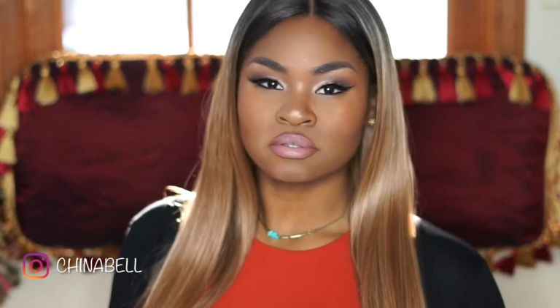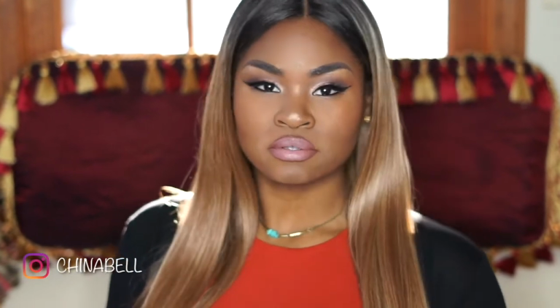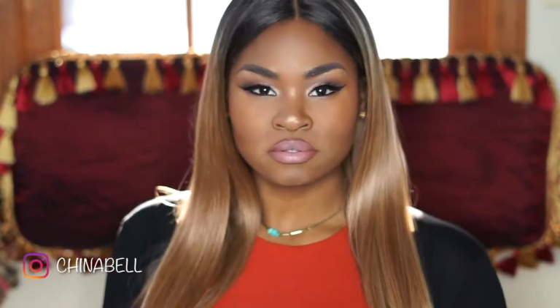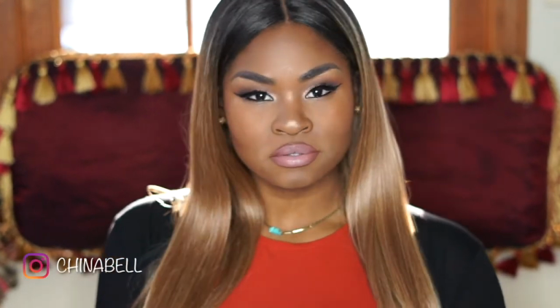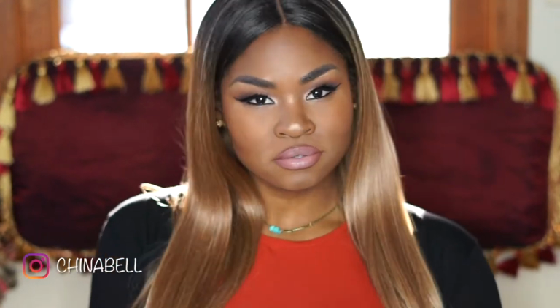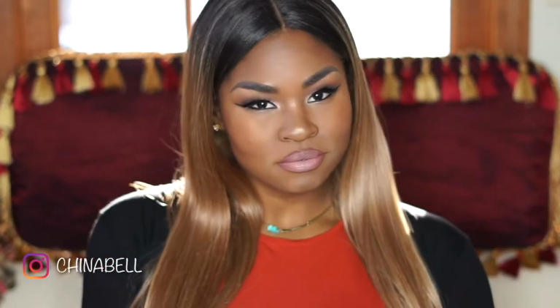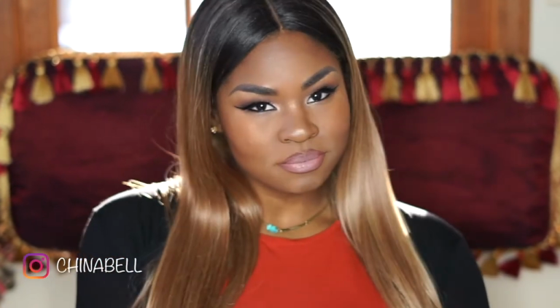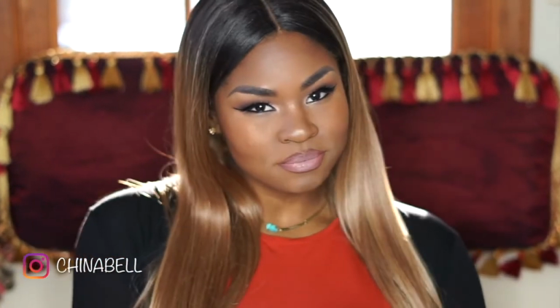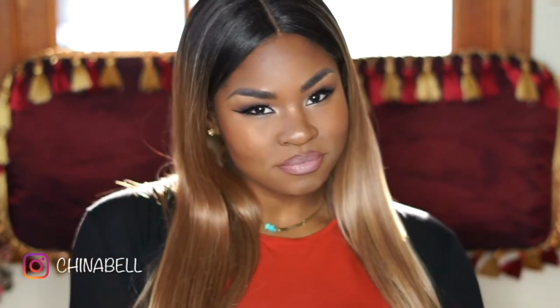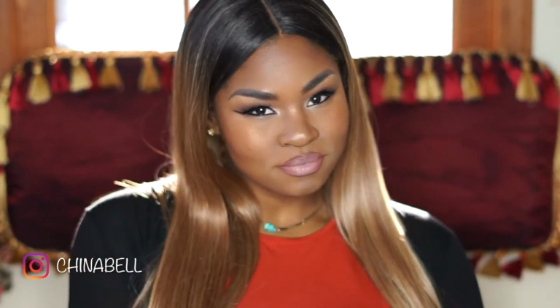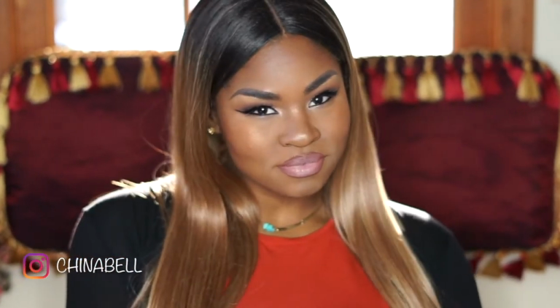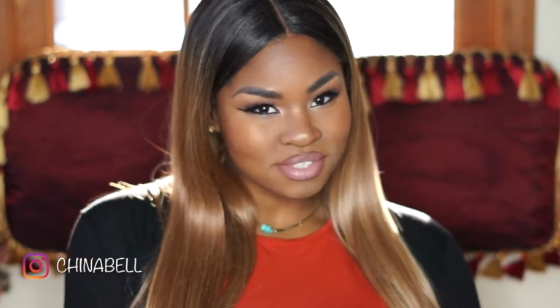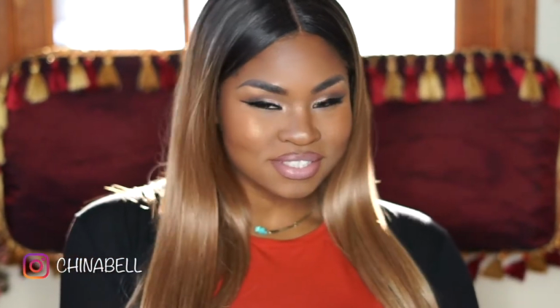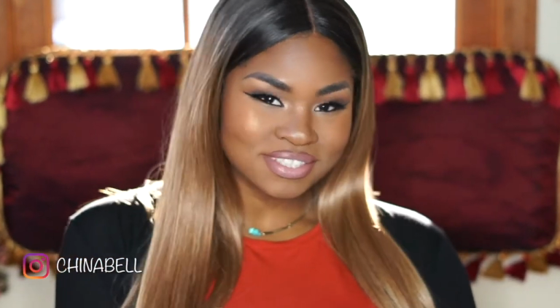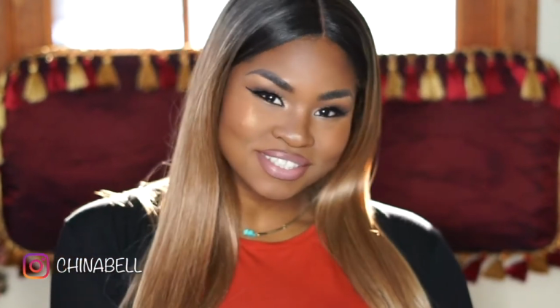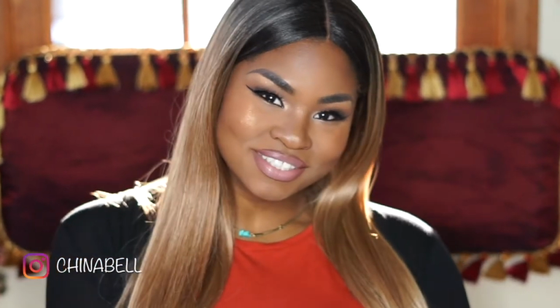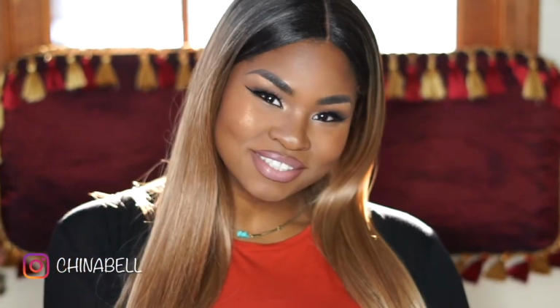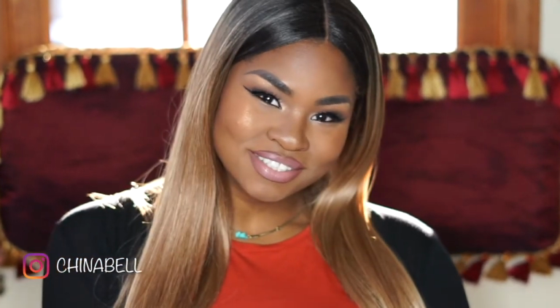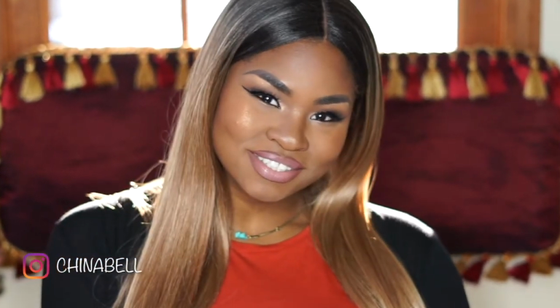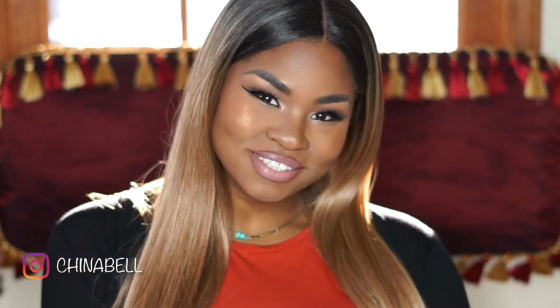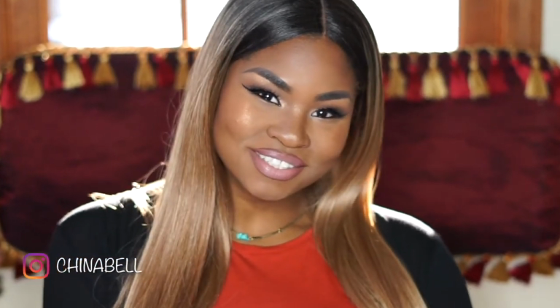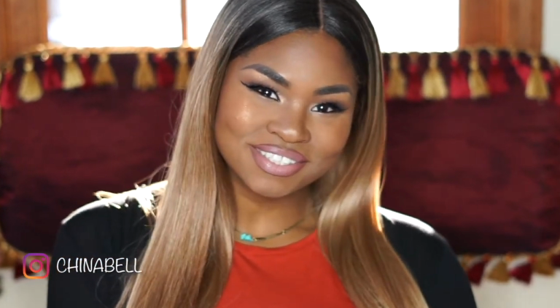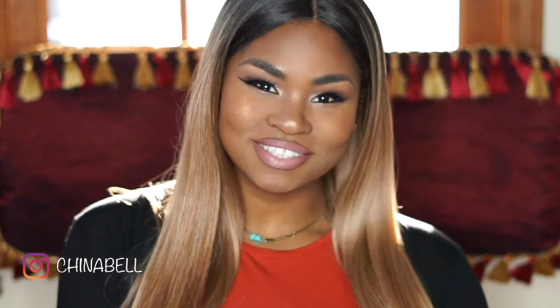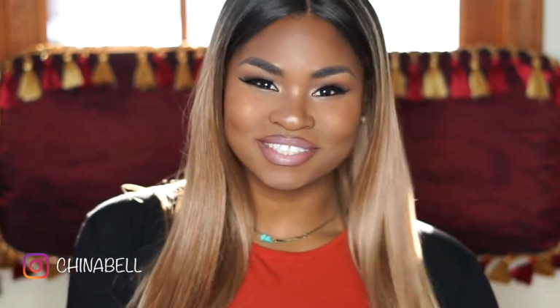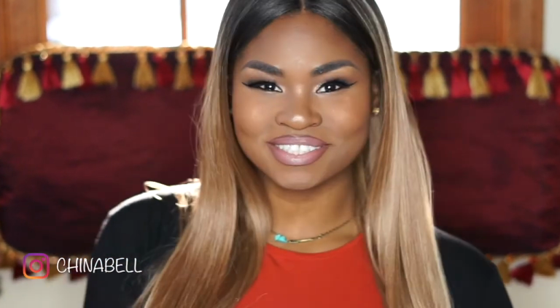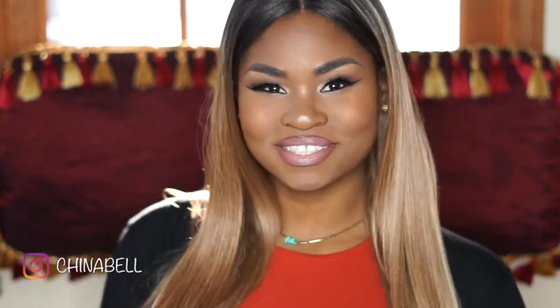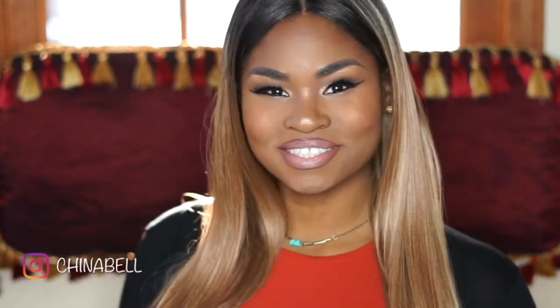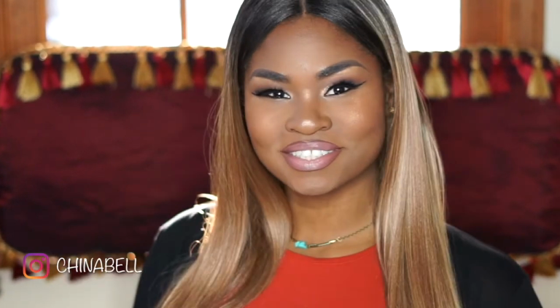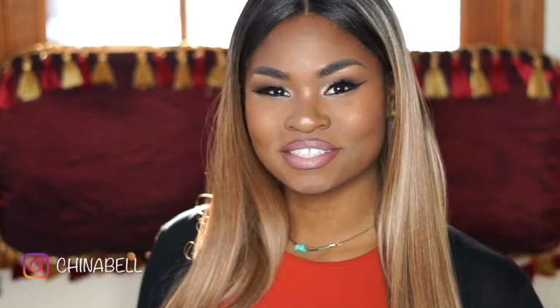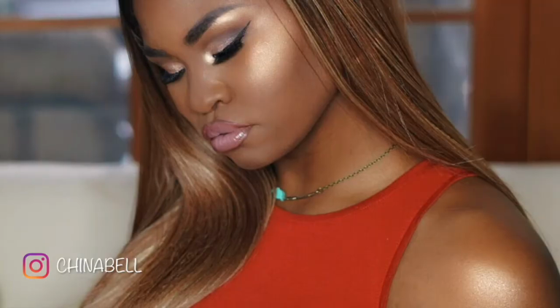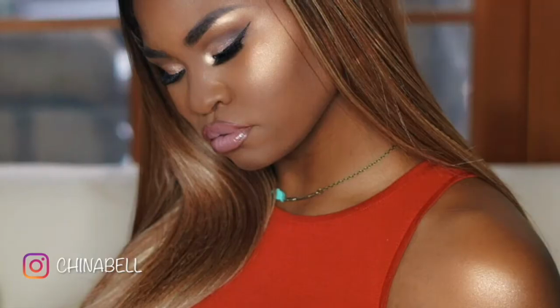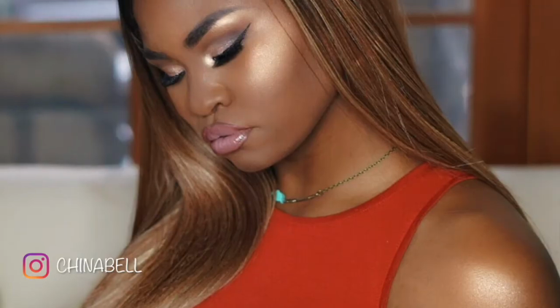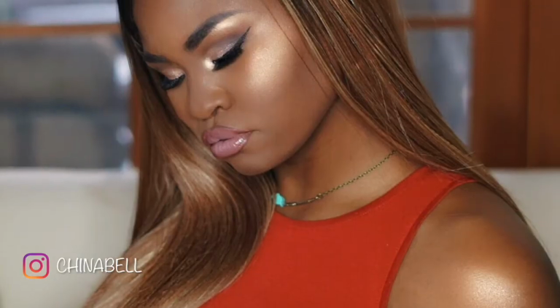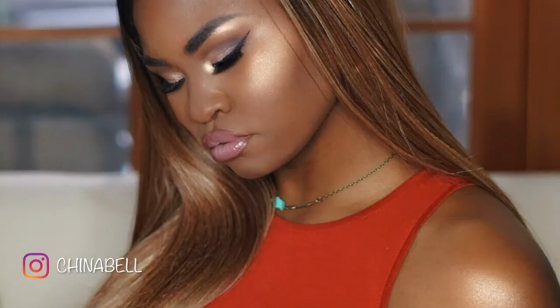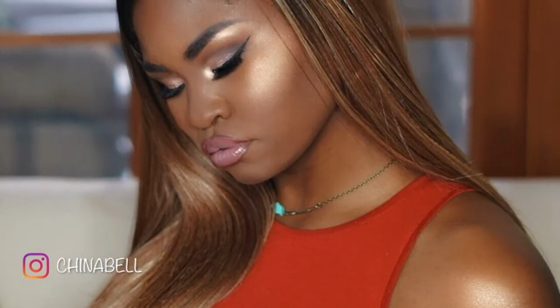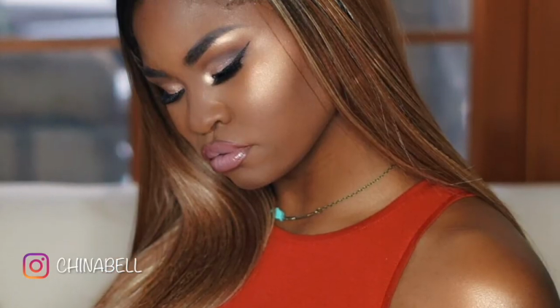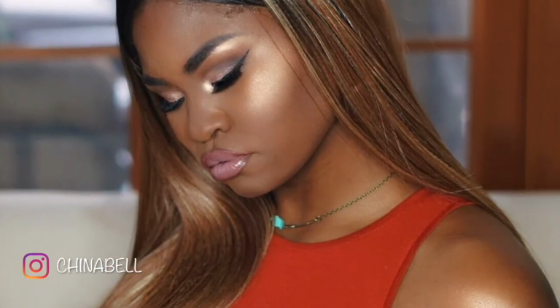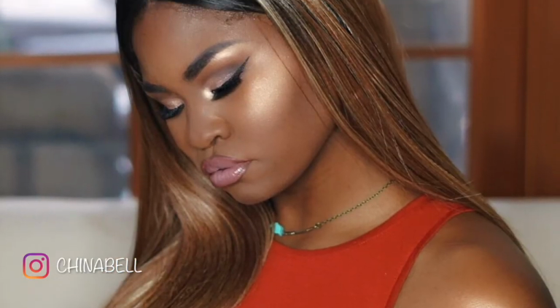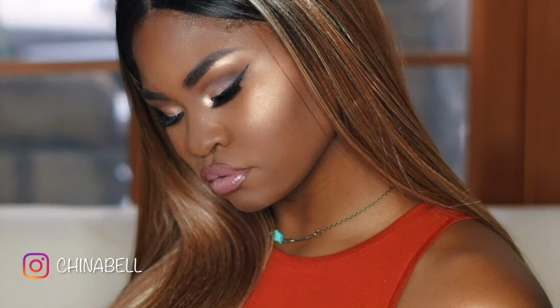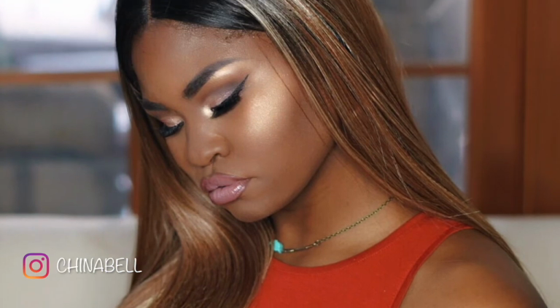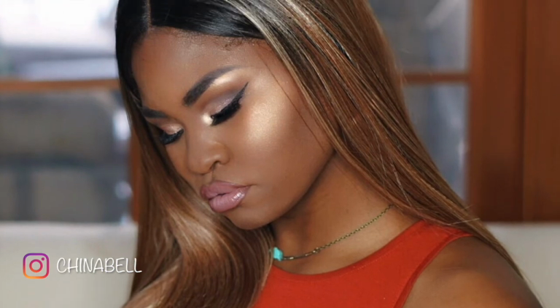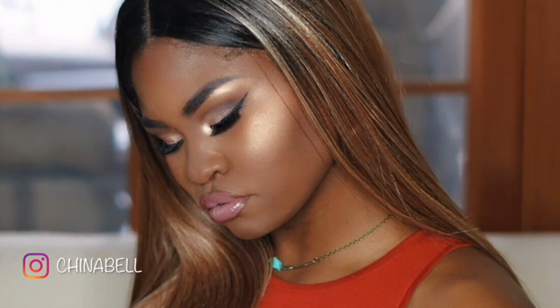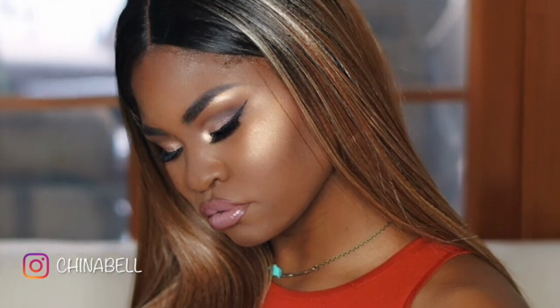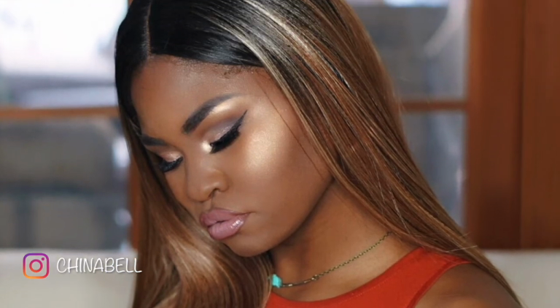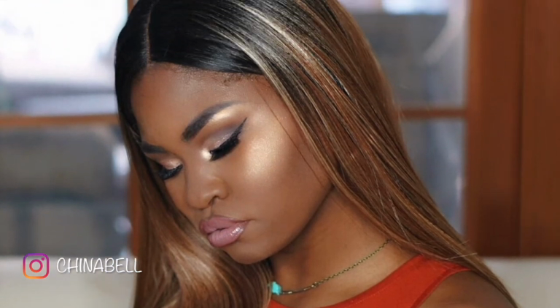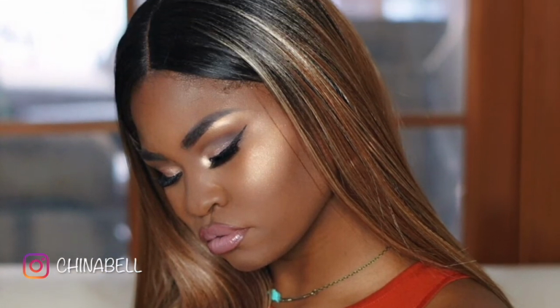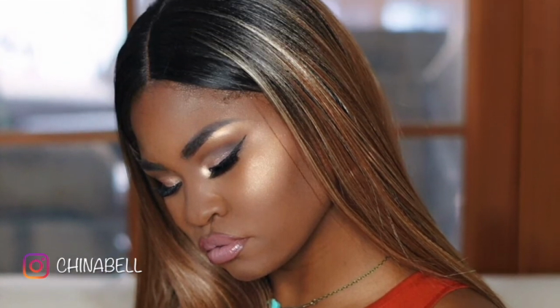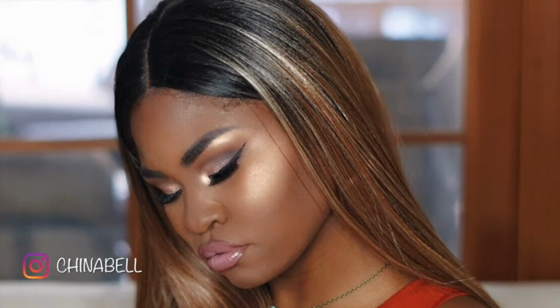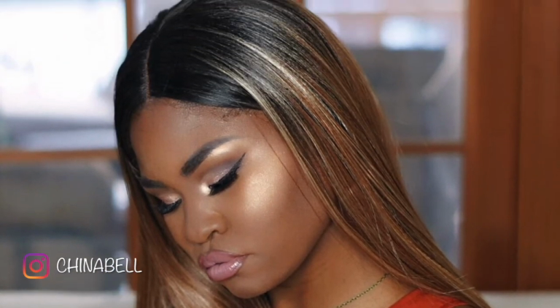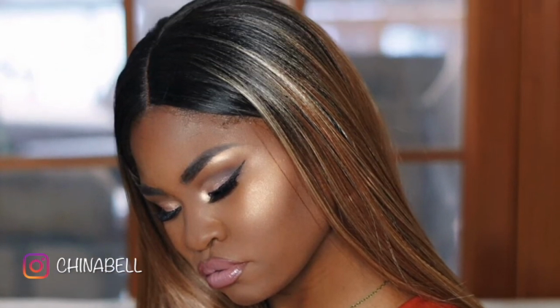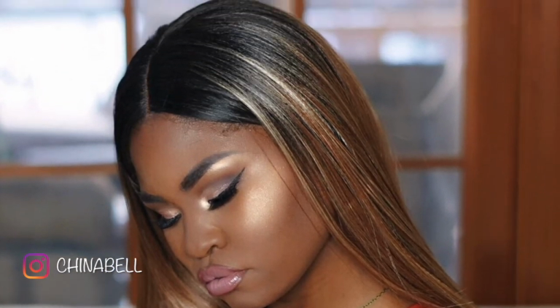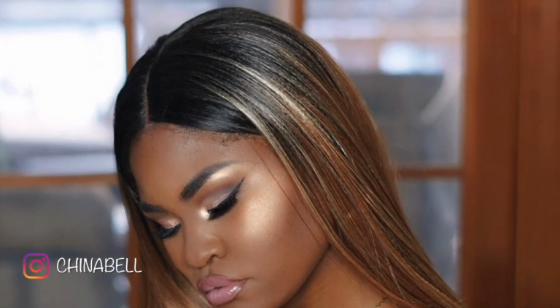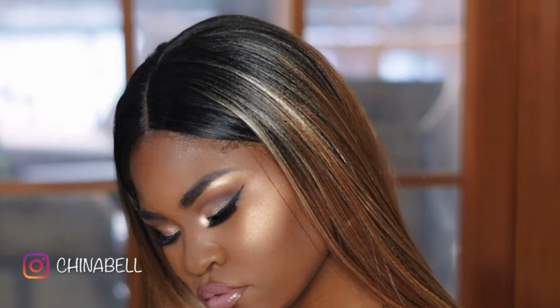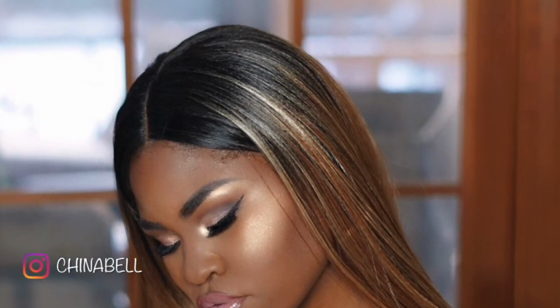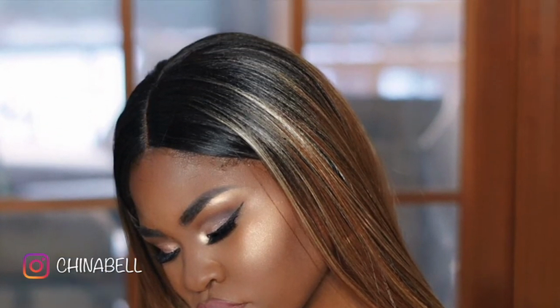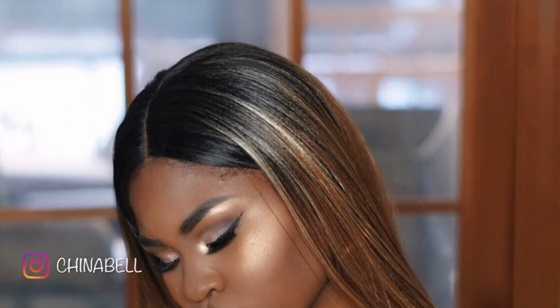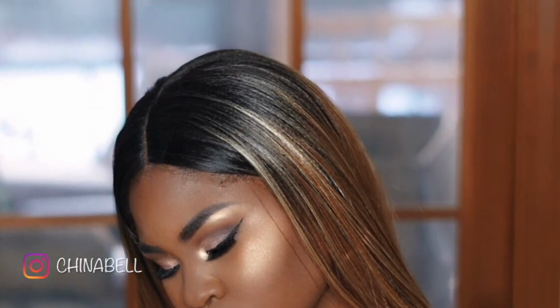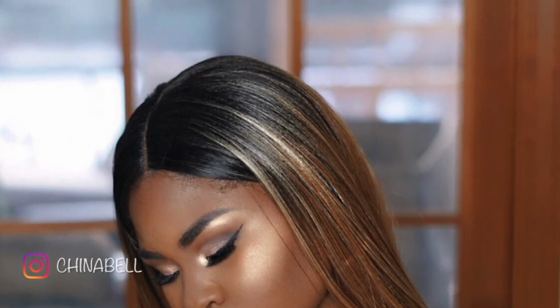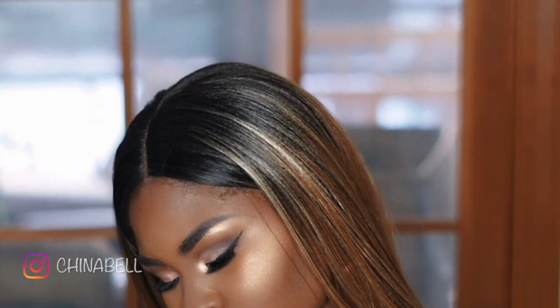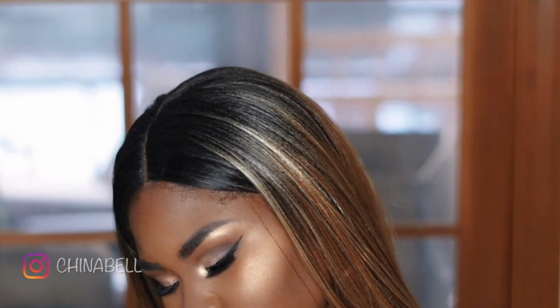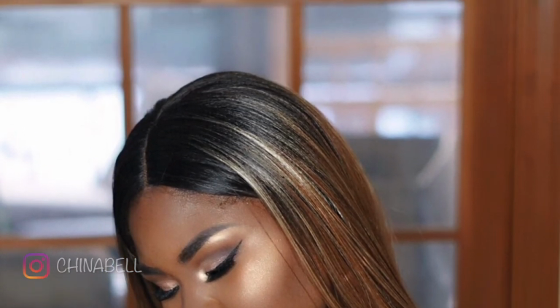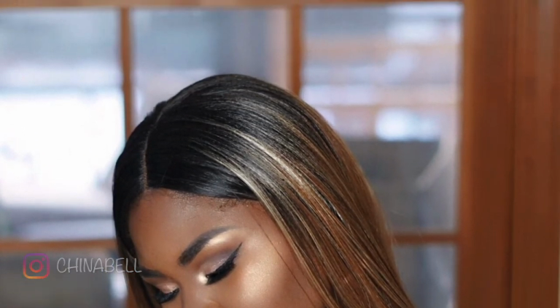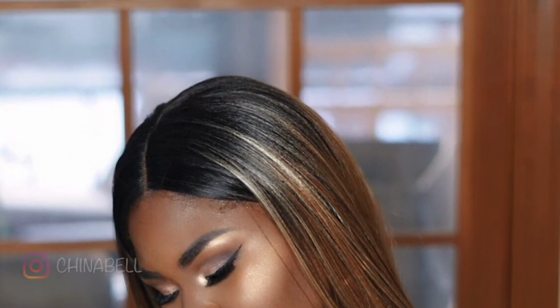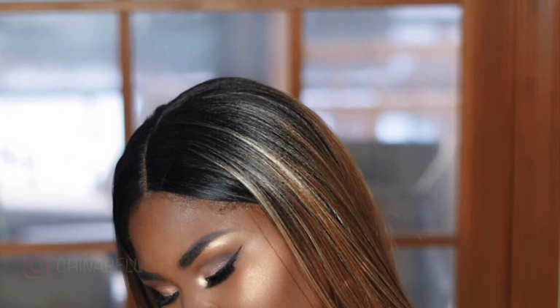So I hope you guys enjoyed this look. Don't forget to thumbs up and subscribe and I will see you guys in the next video. Bye!